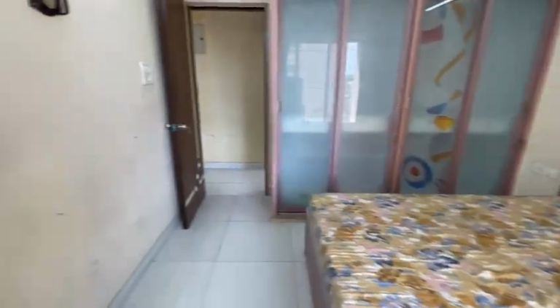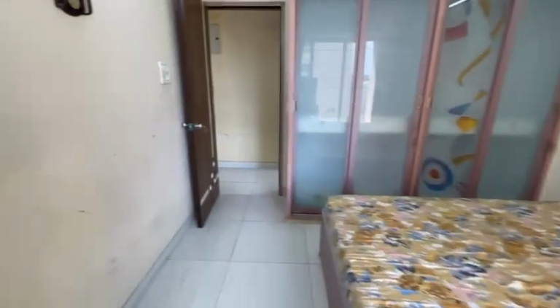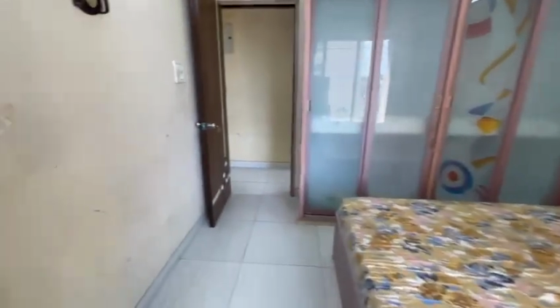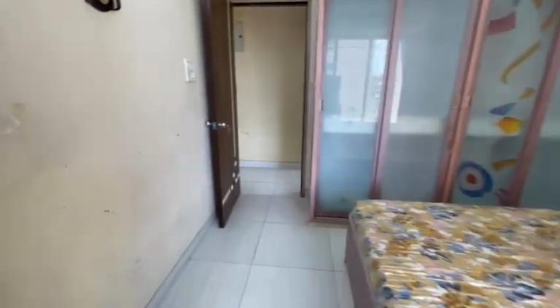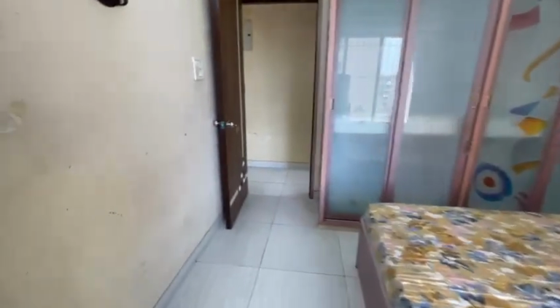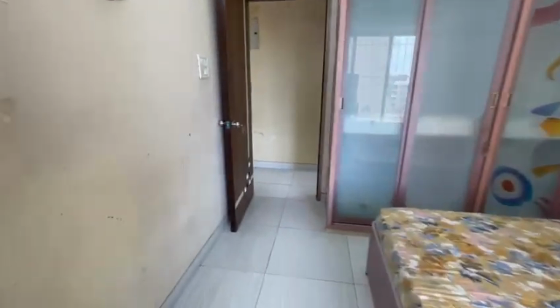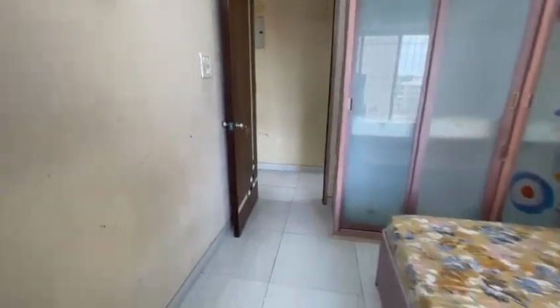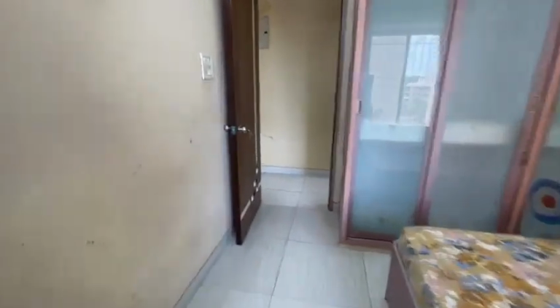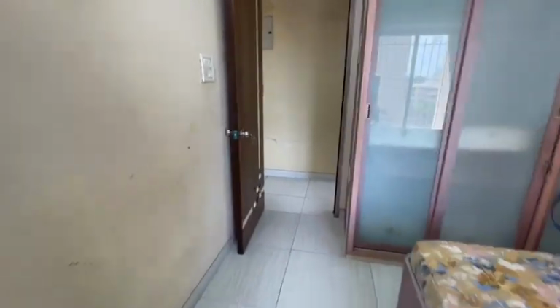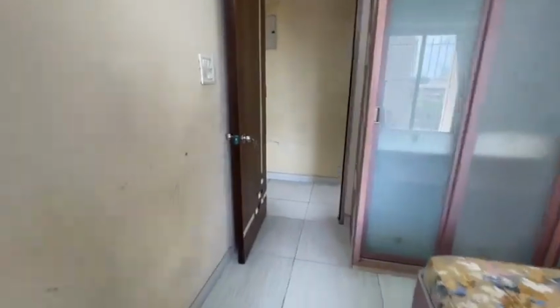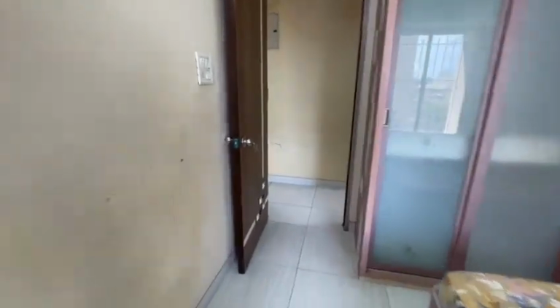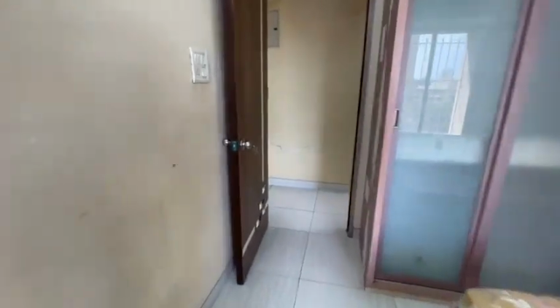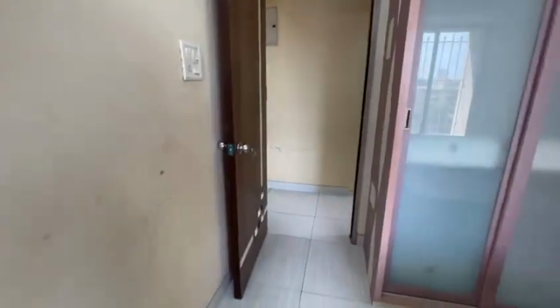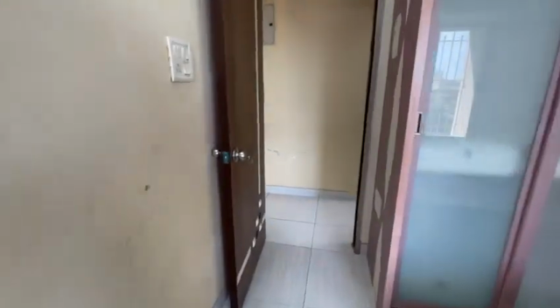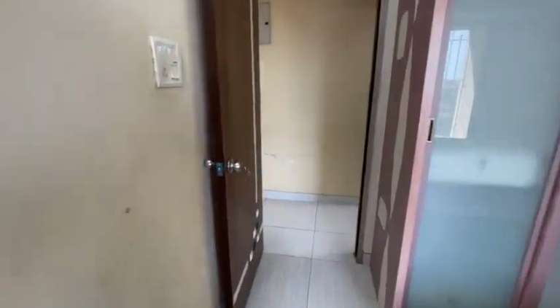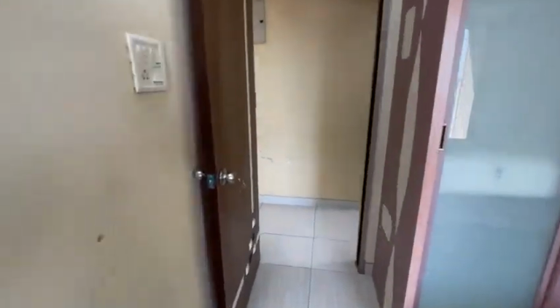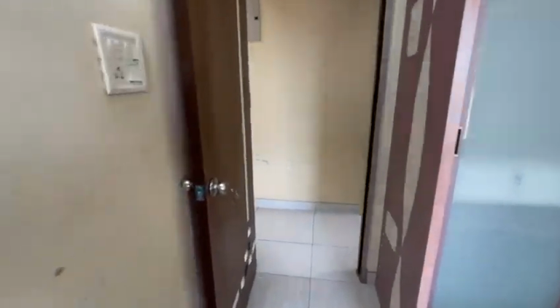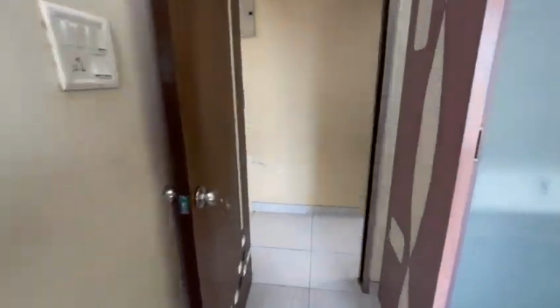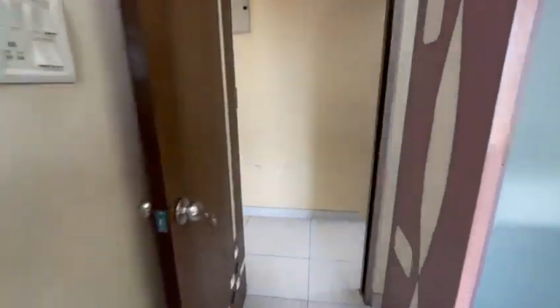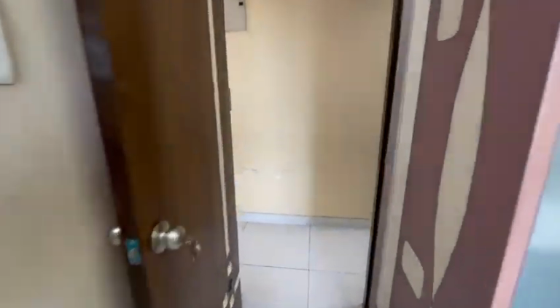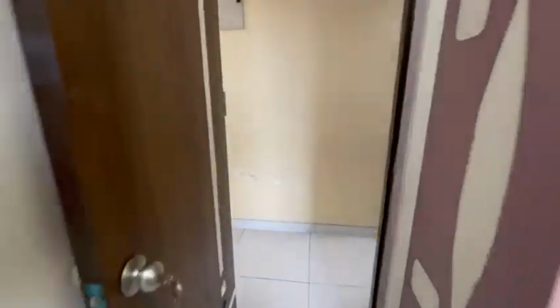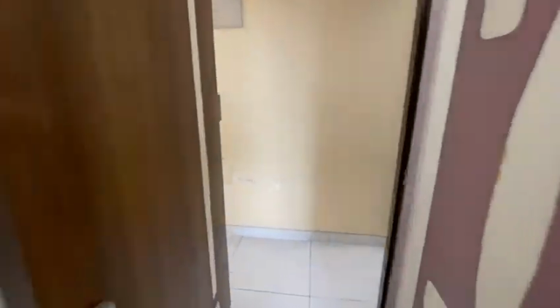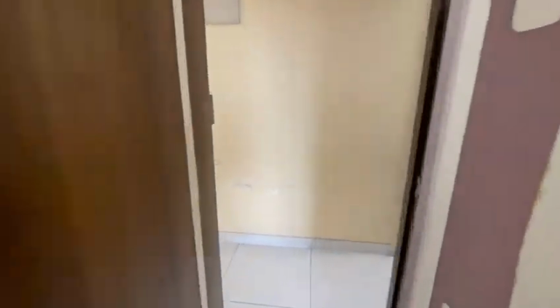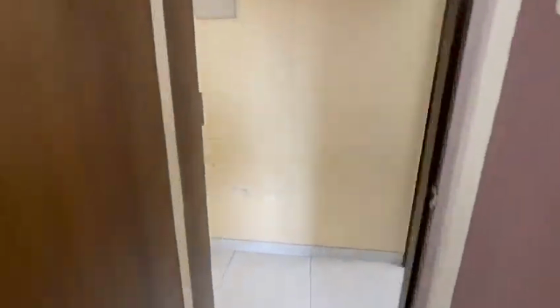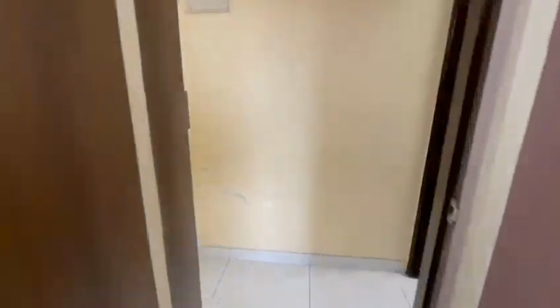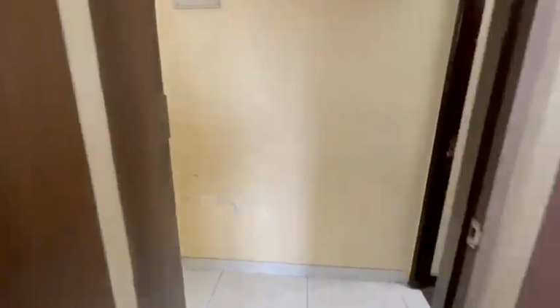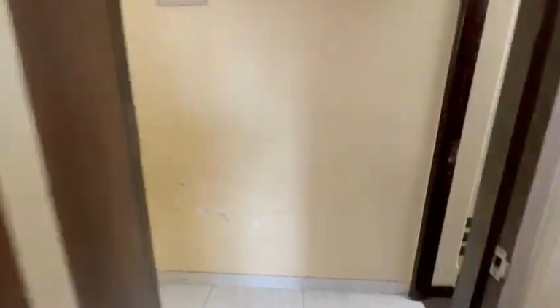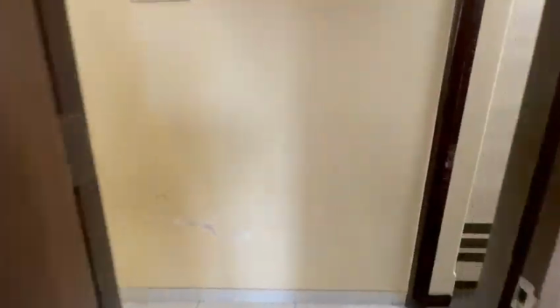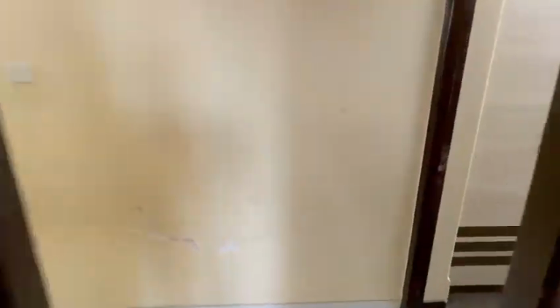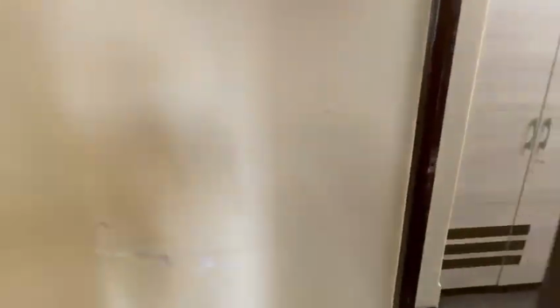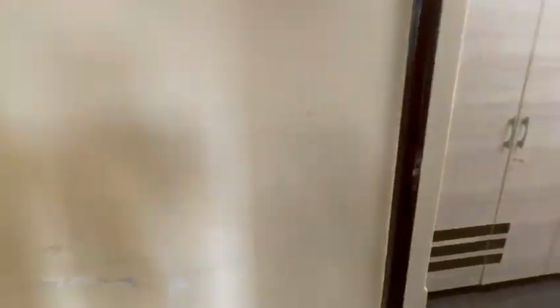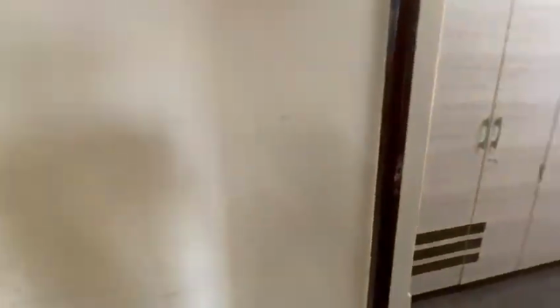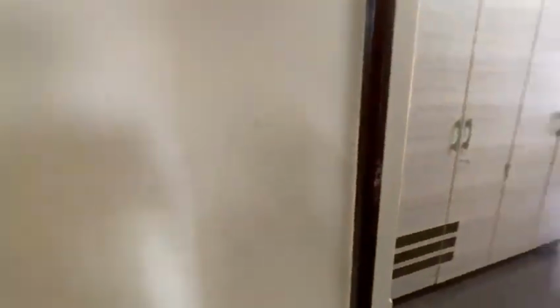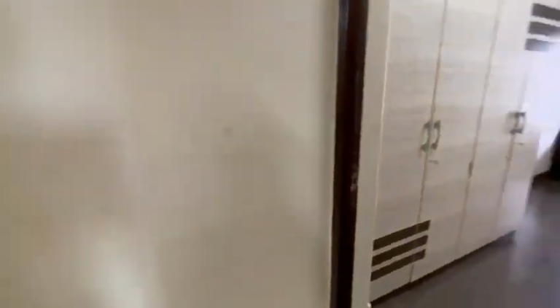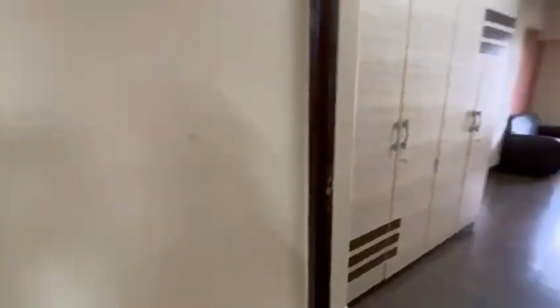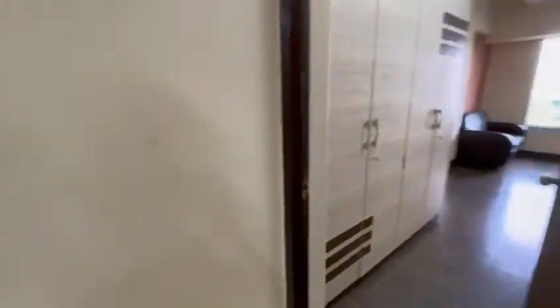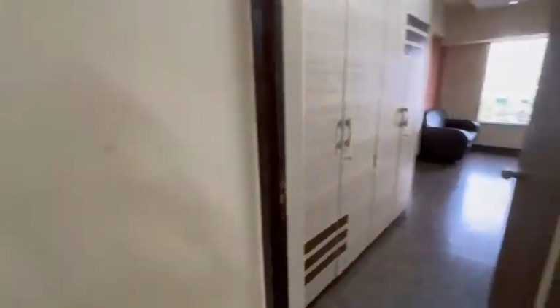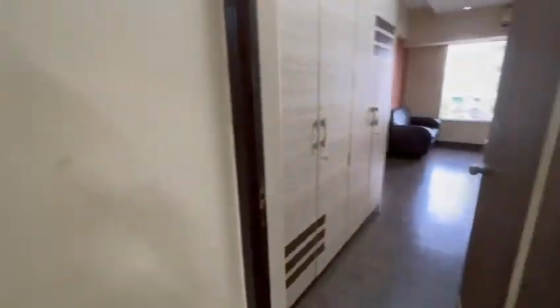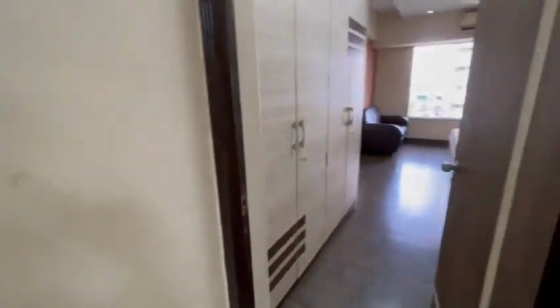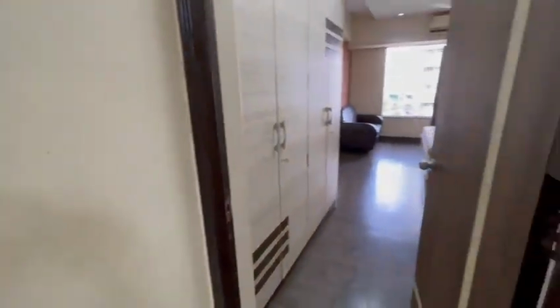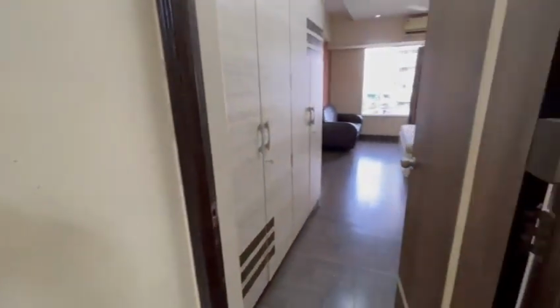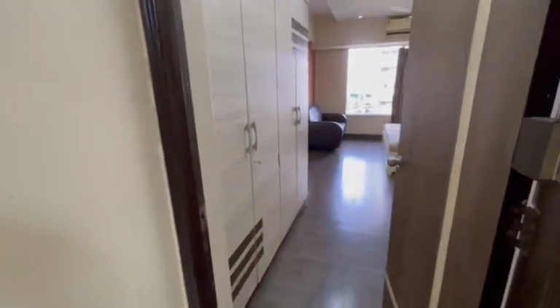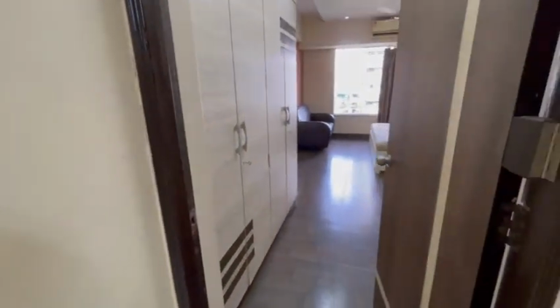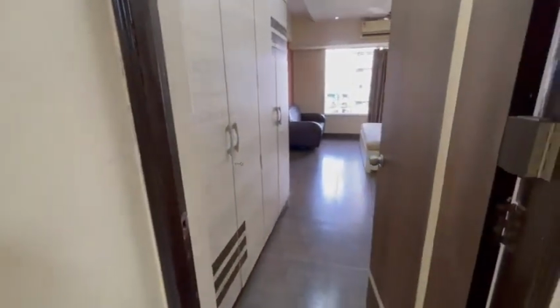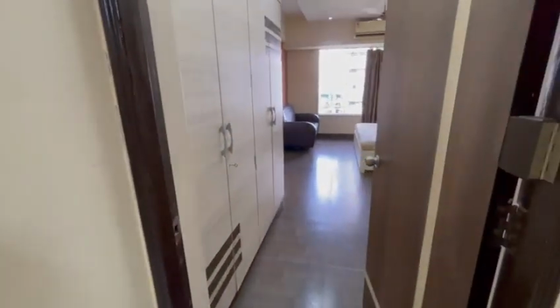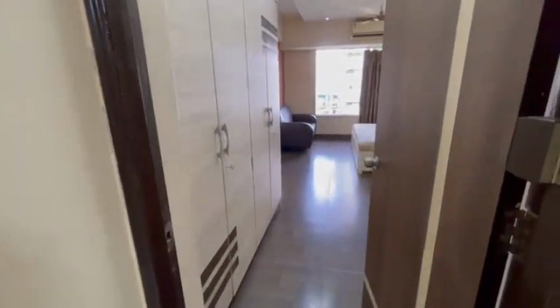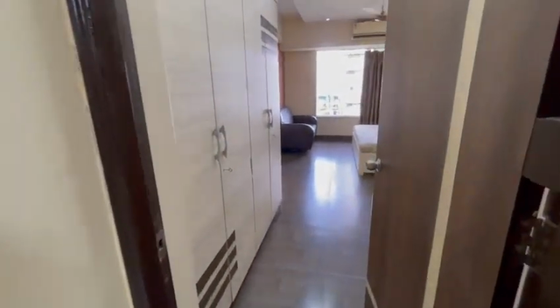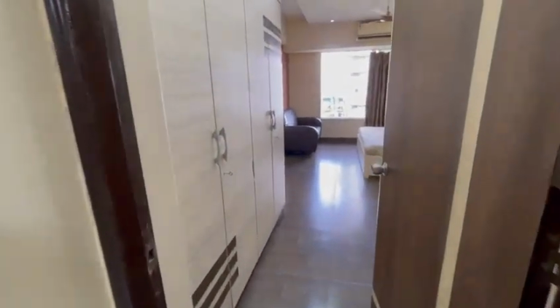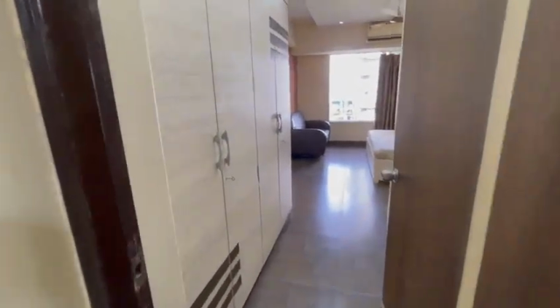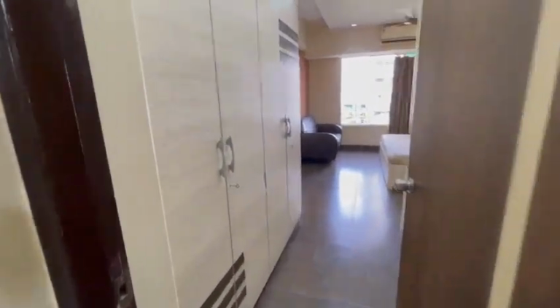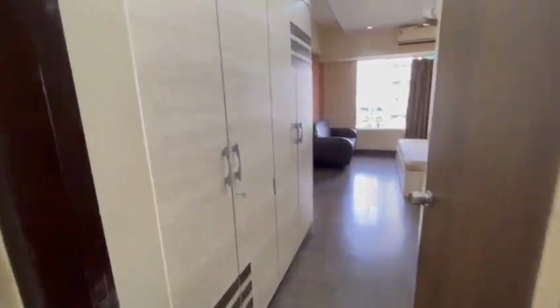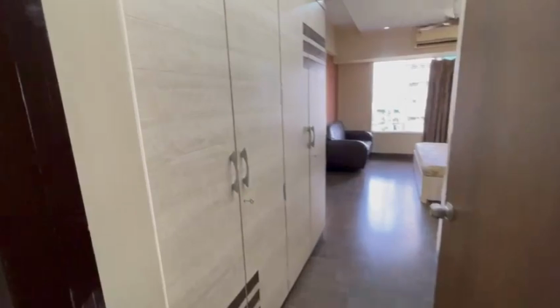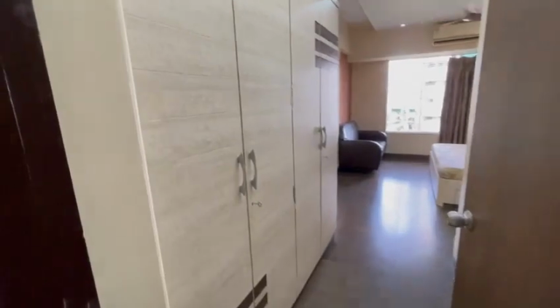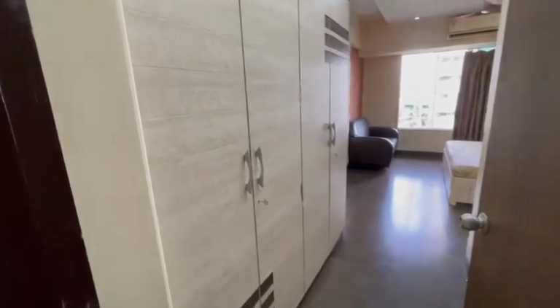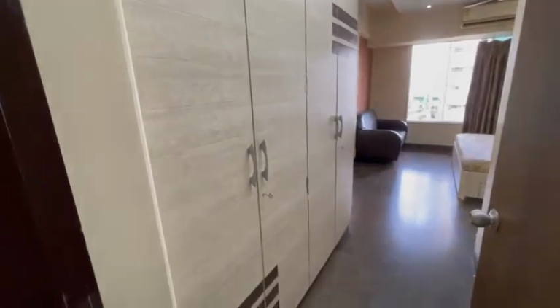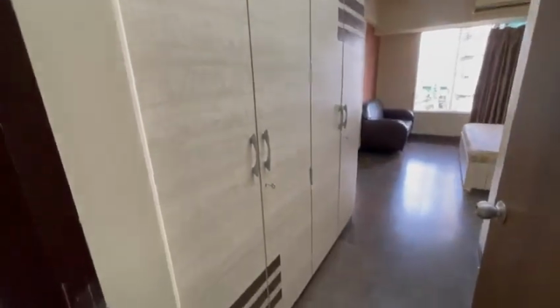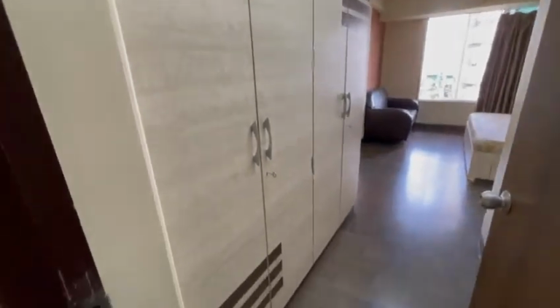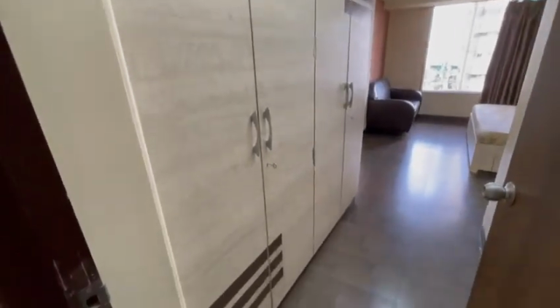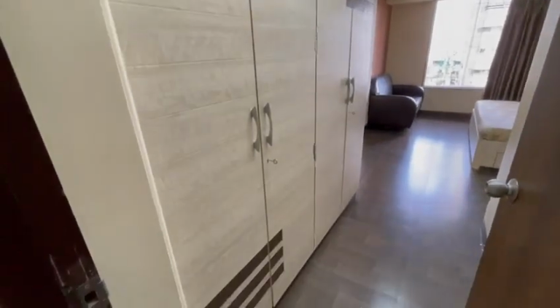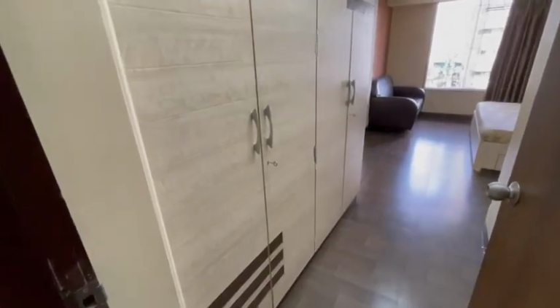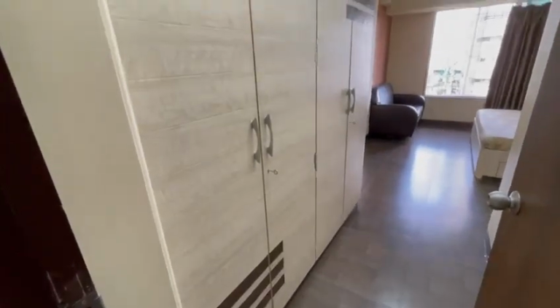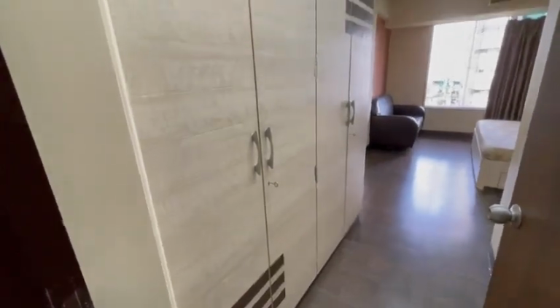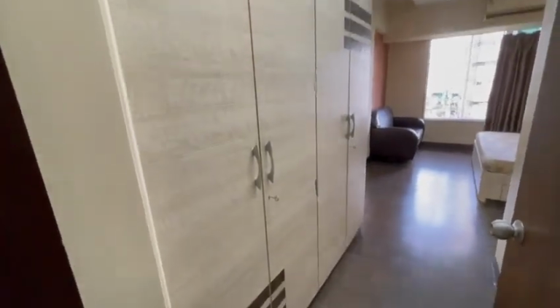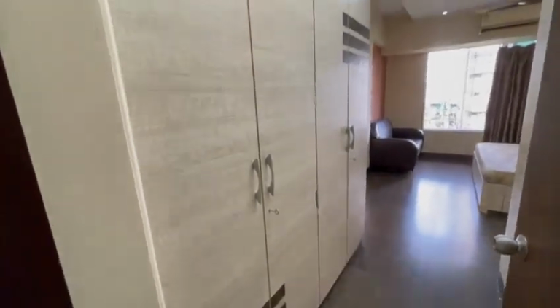Let's go ahead. On the right is the master bedroom. This is a walk-in wardrobe here.